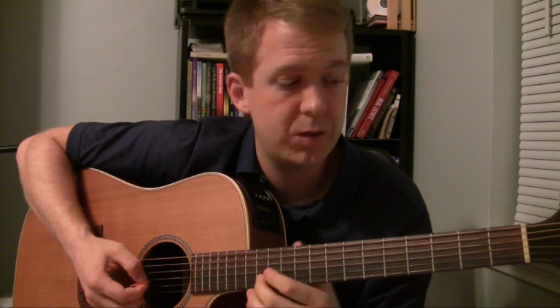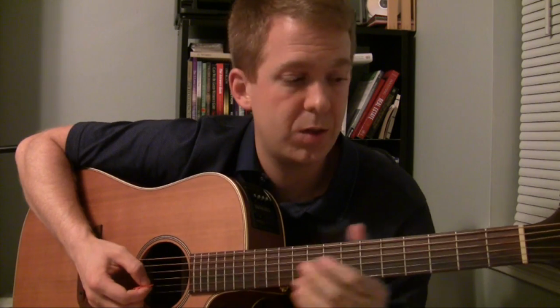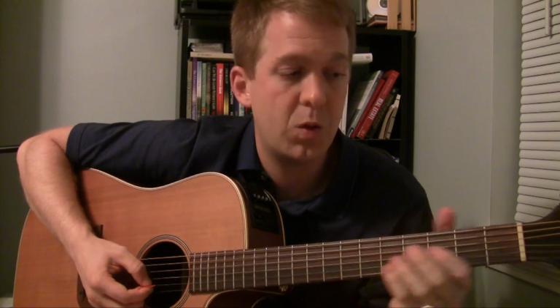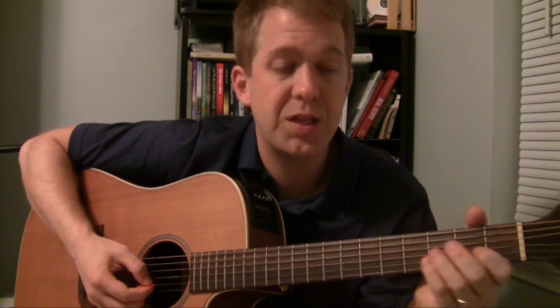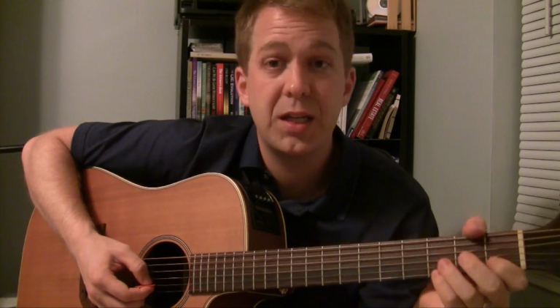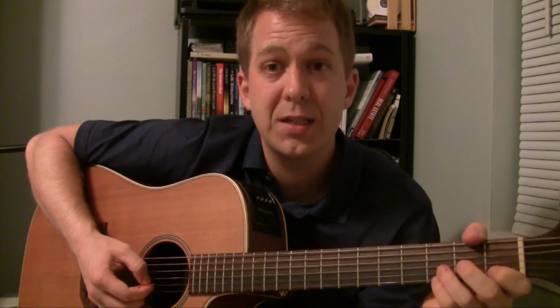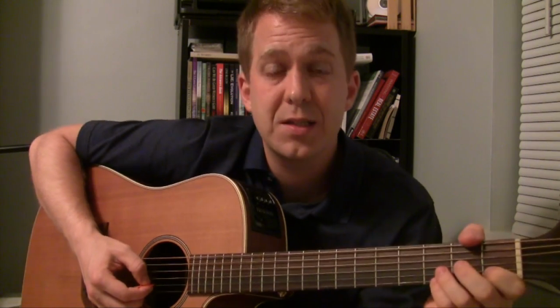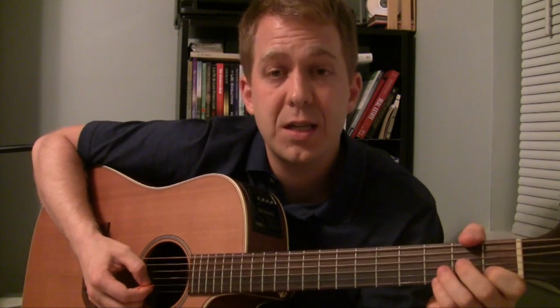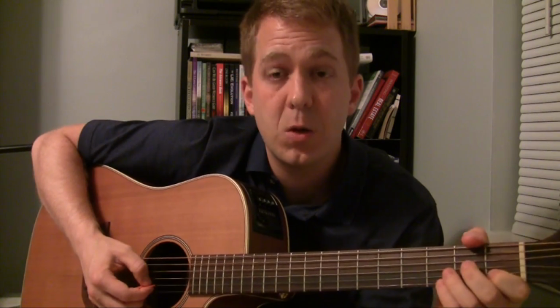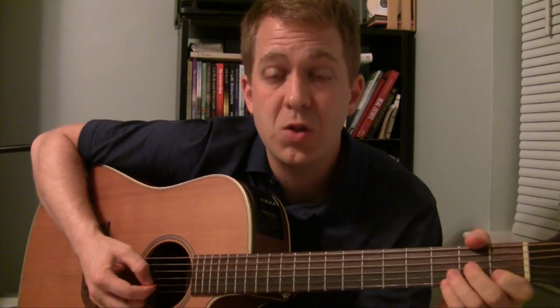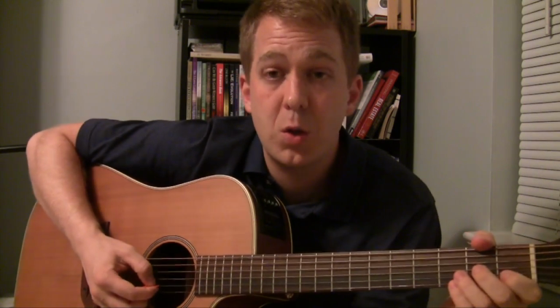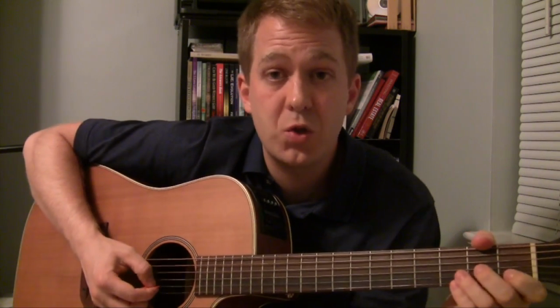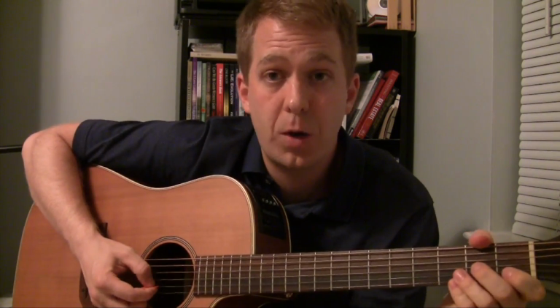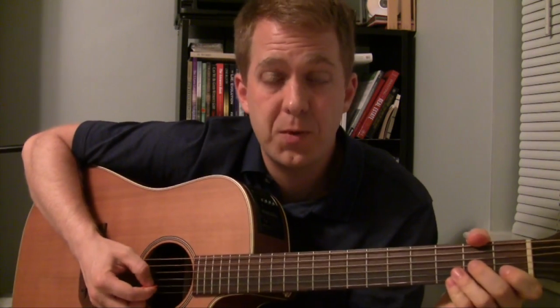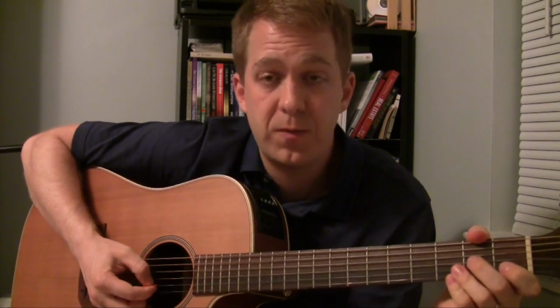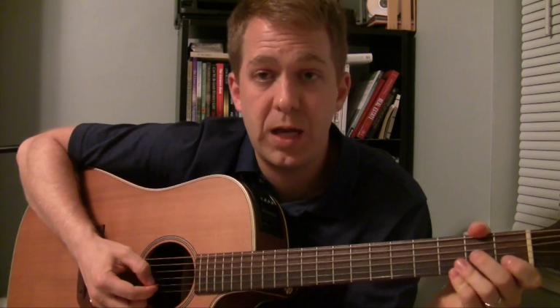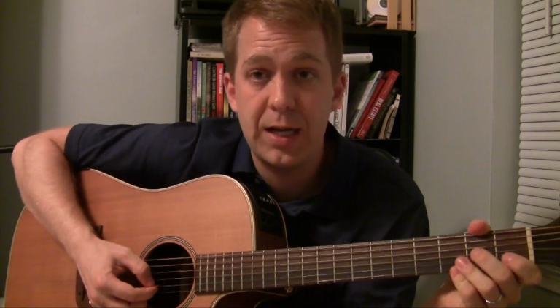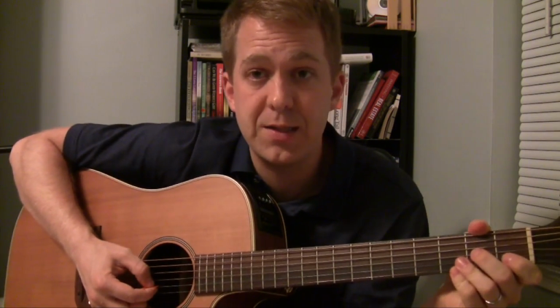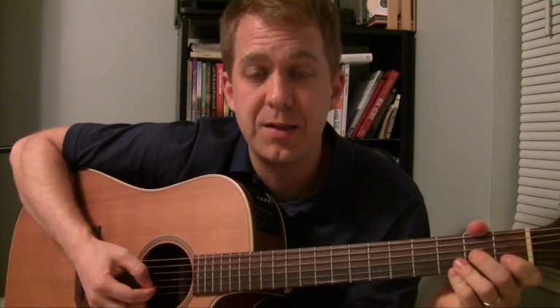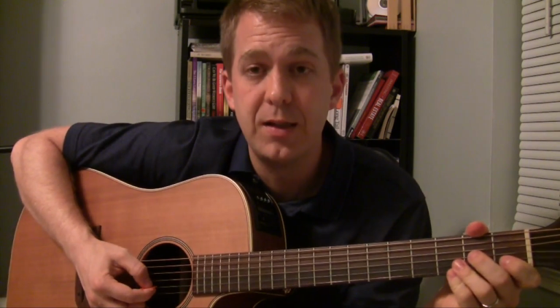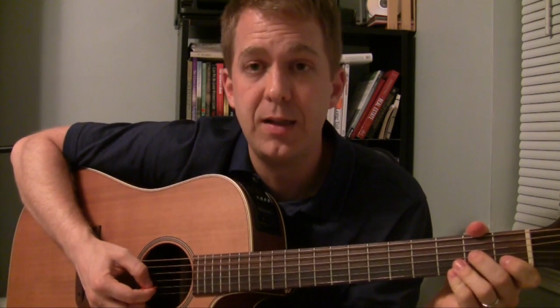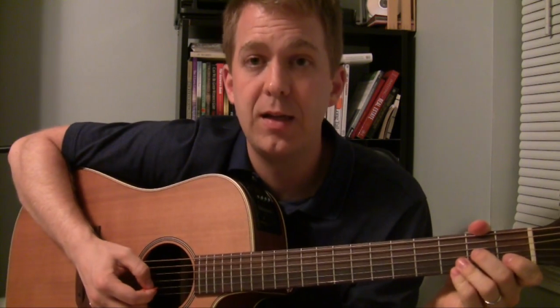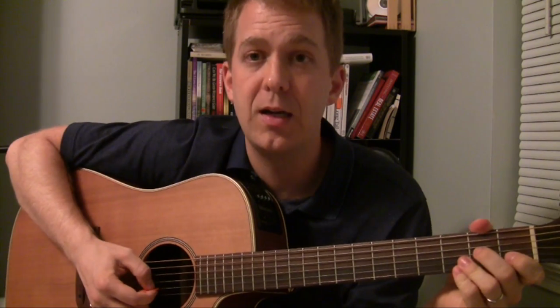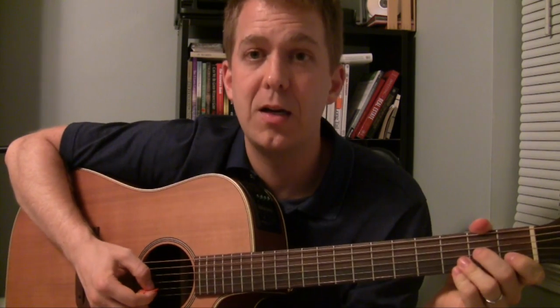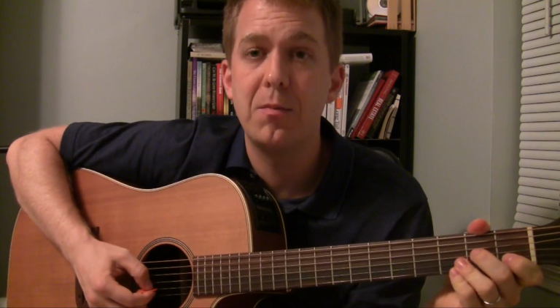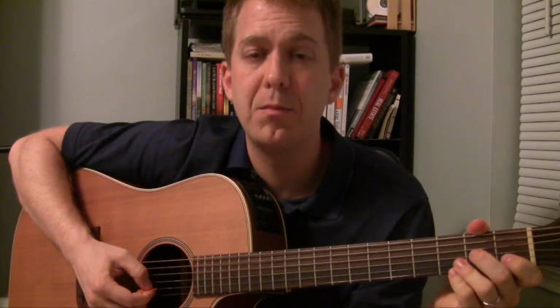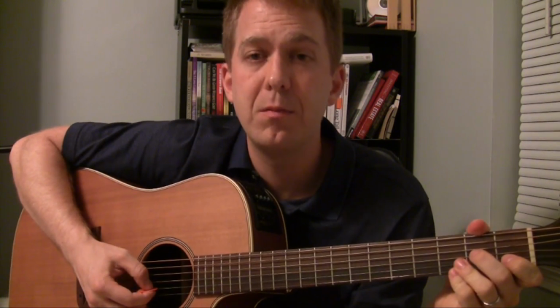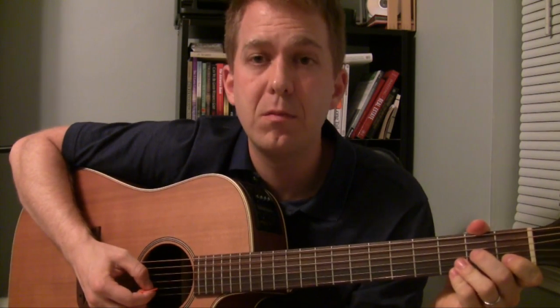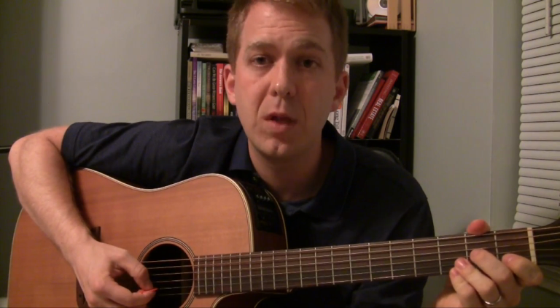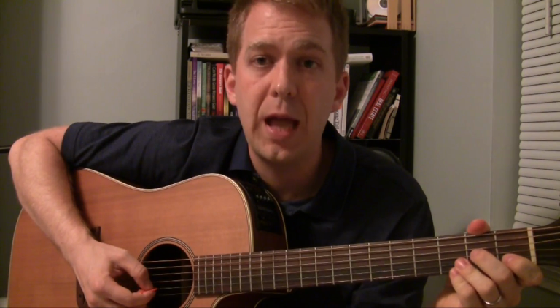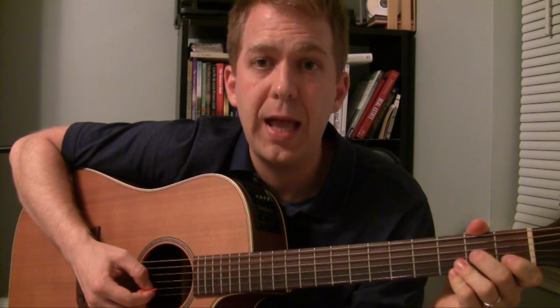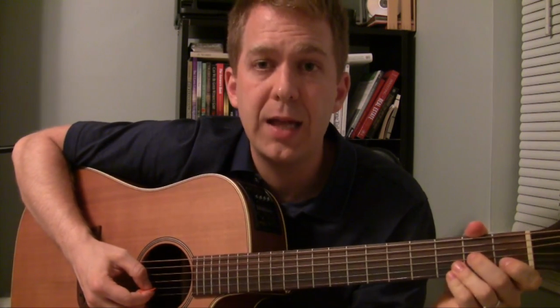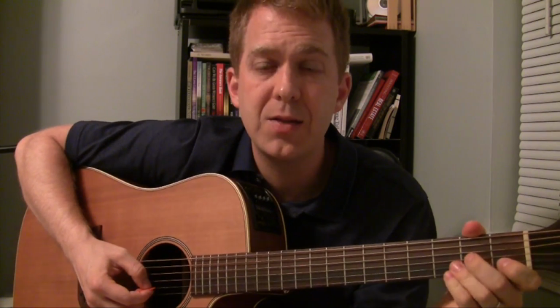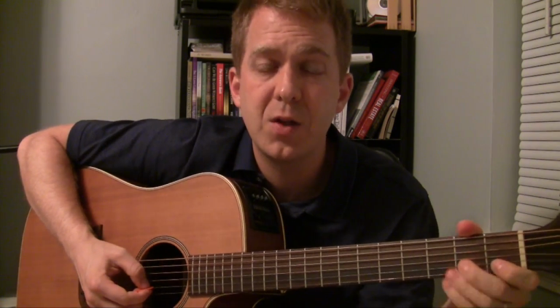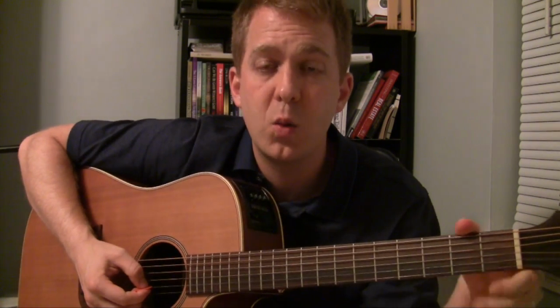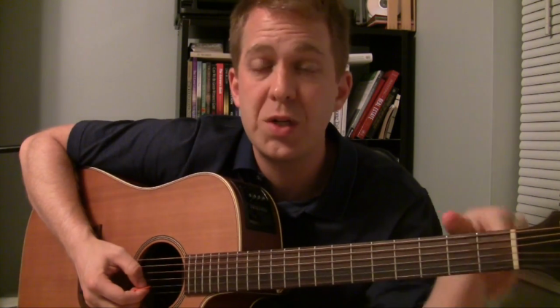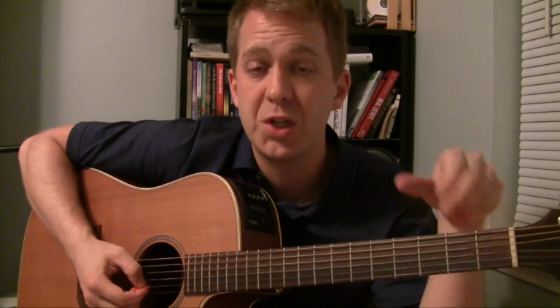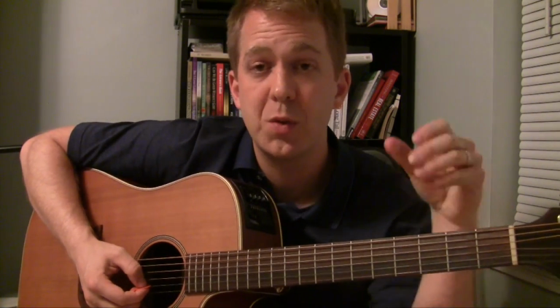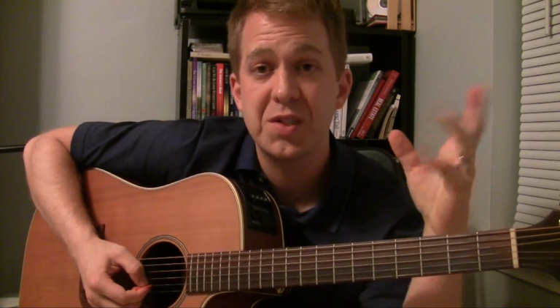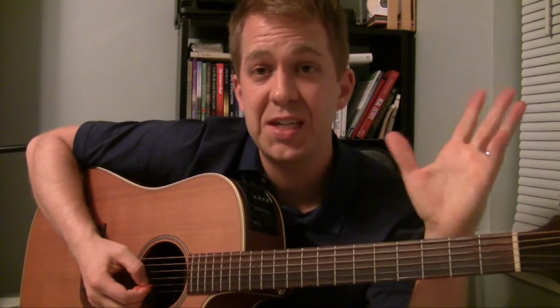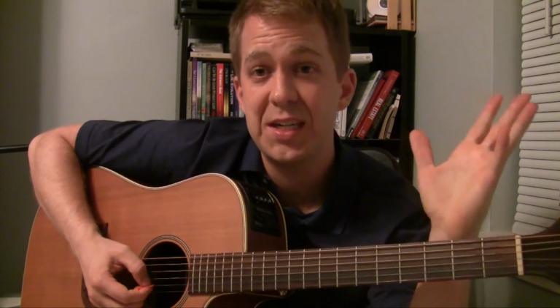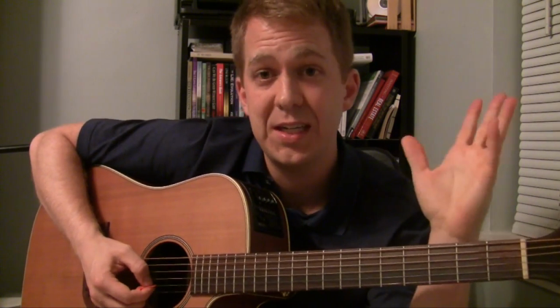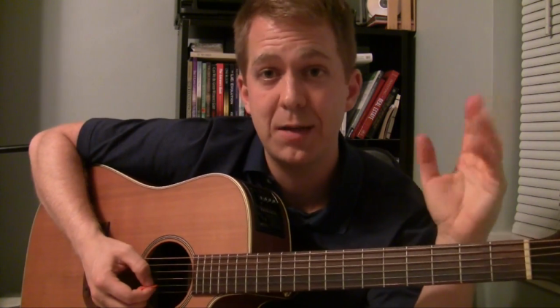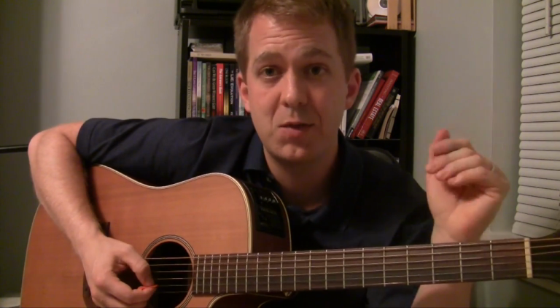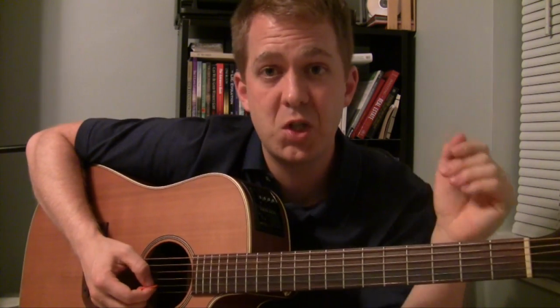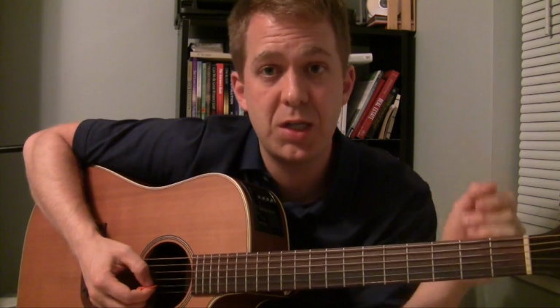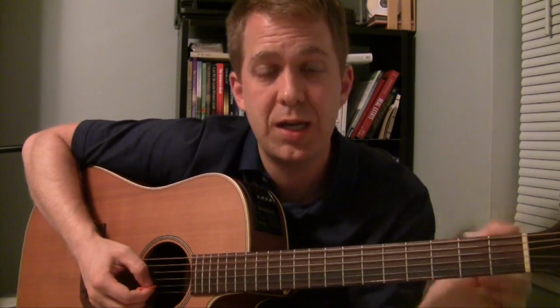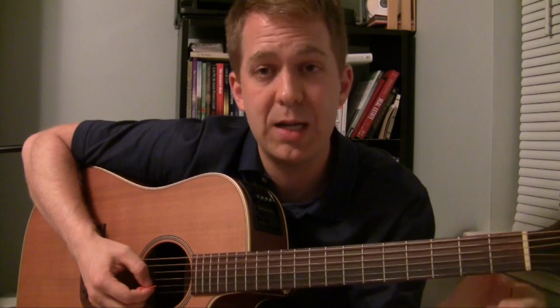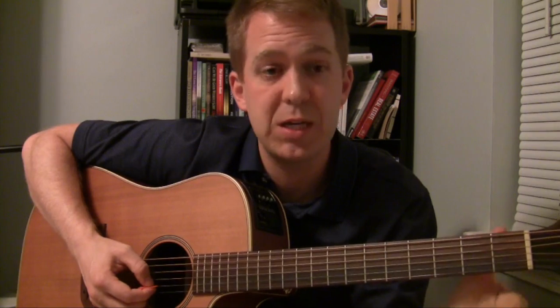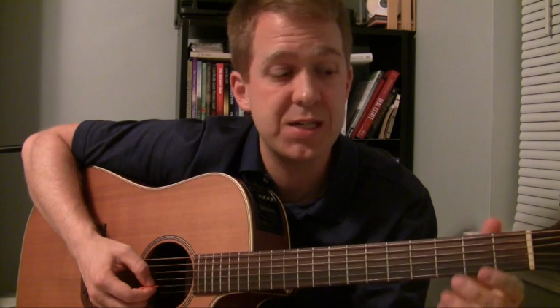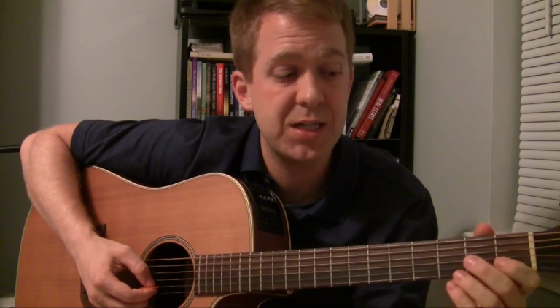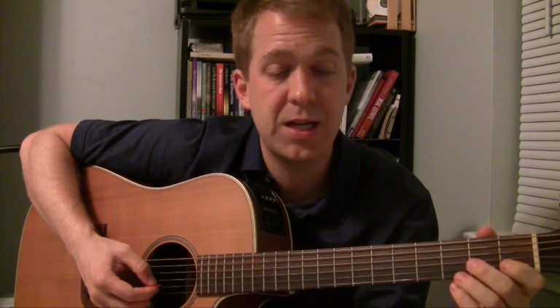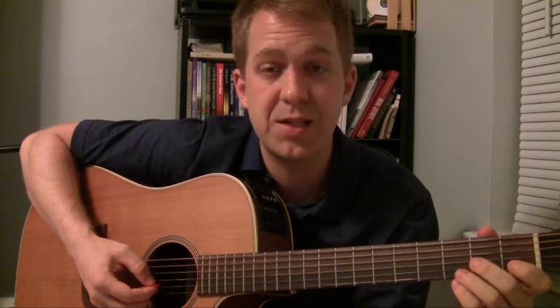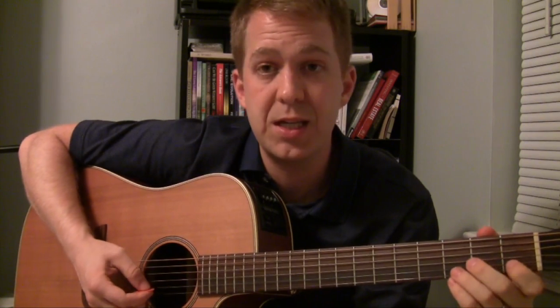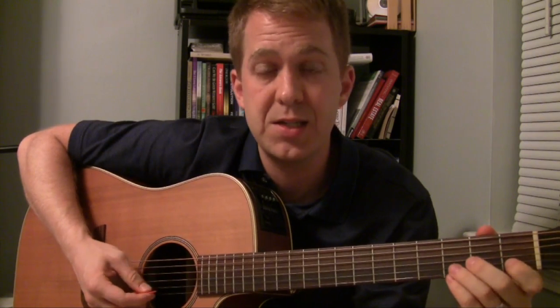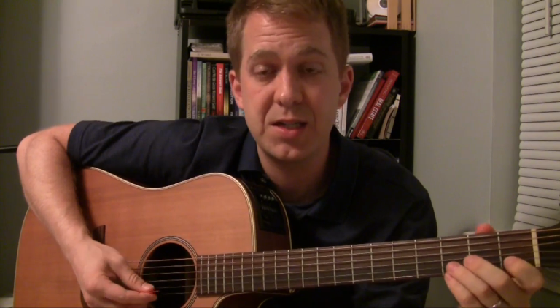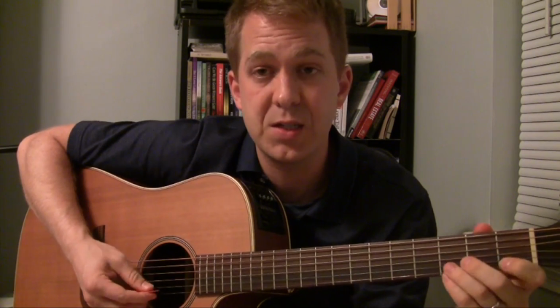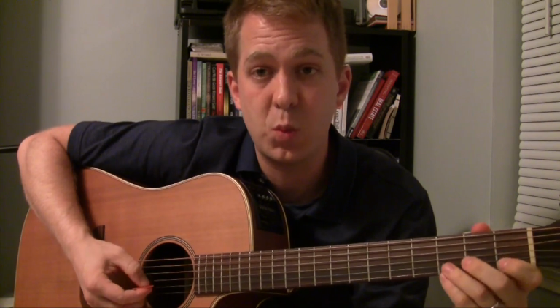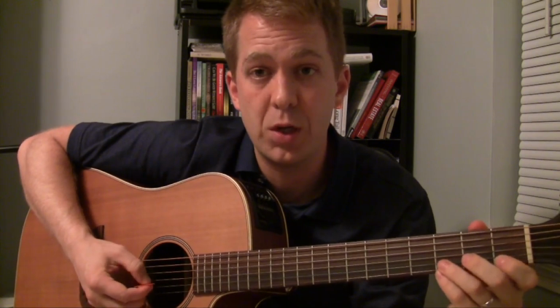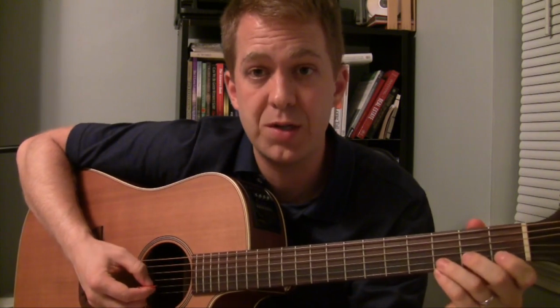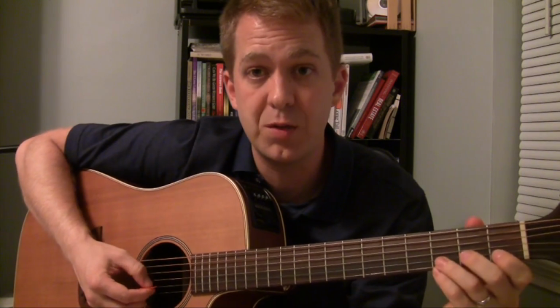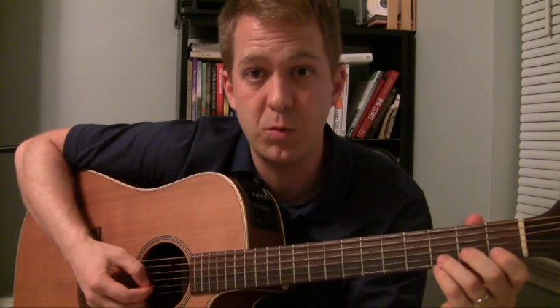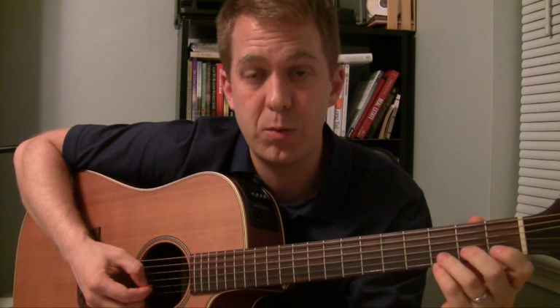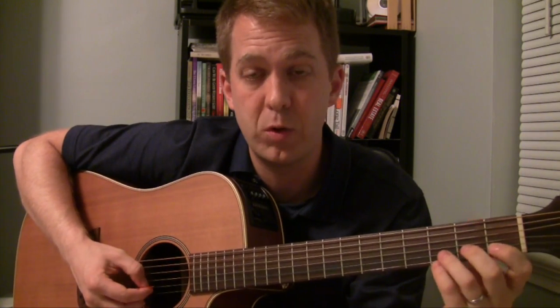So in the key of C, there's no sharps or flats. And so we just go C, D, E, F, G, A, B, C. That's the easiest one to remember.